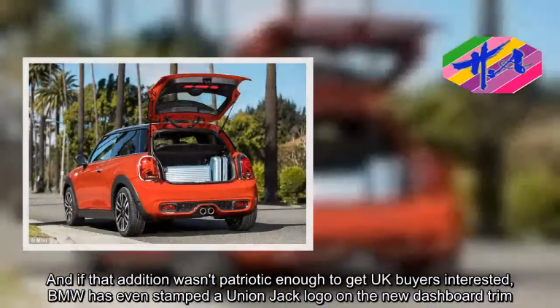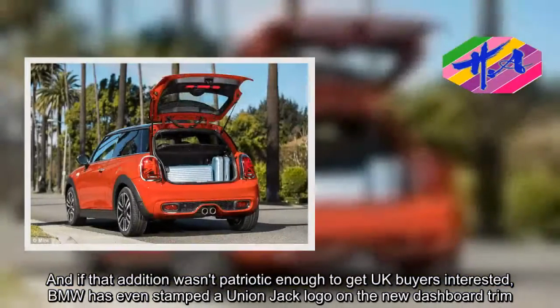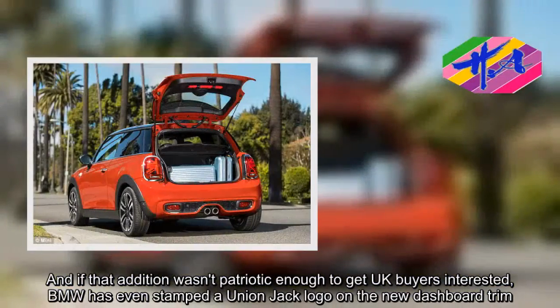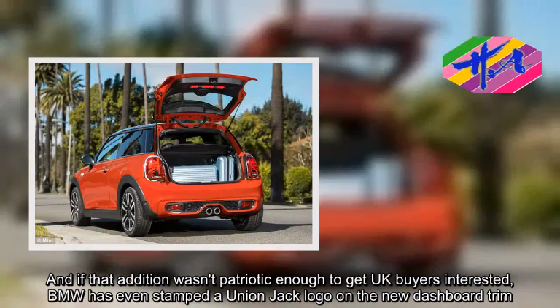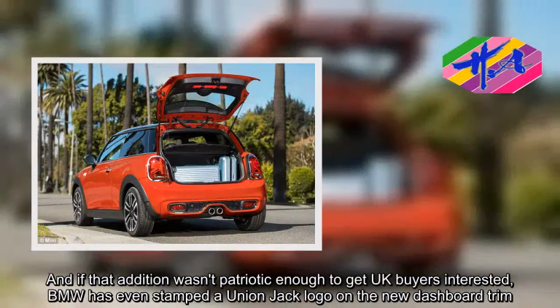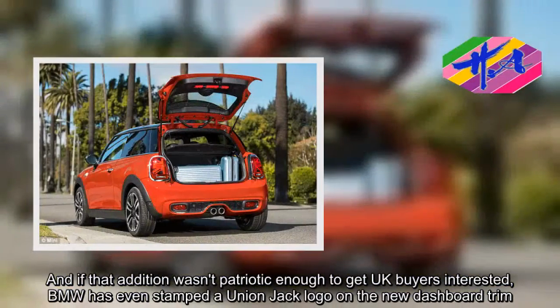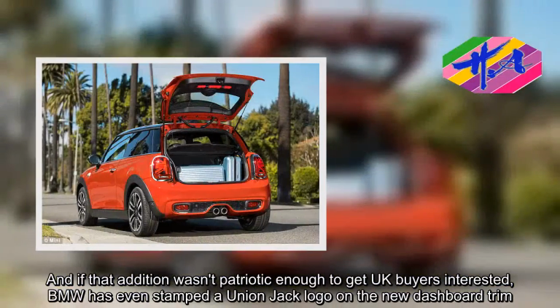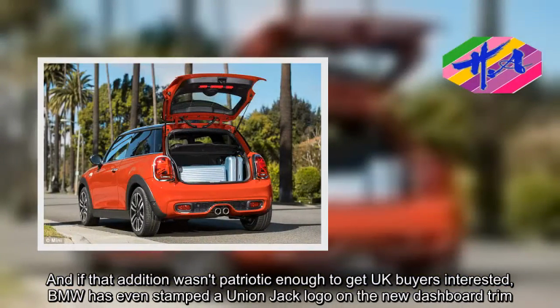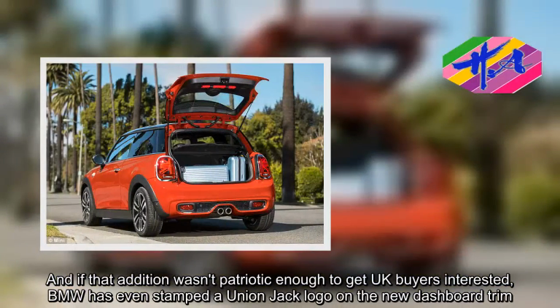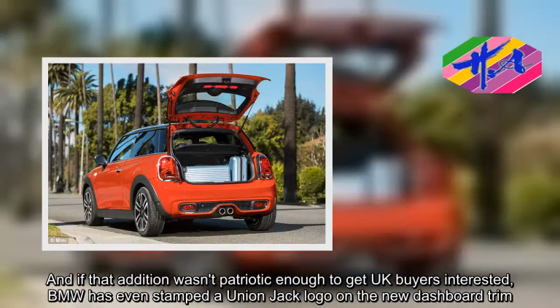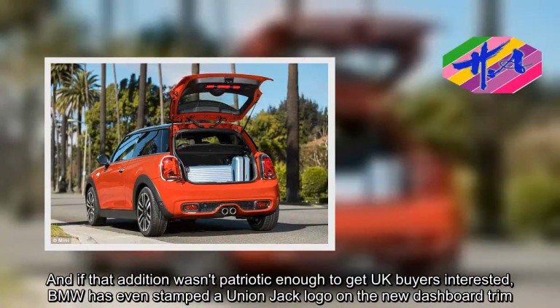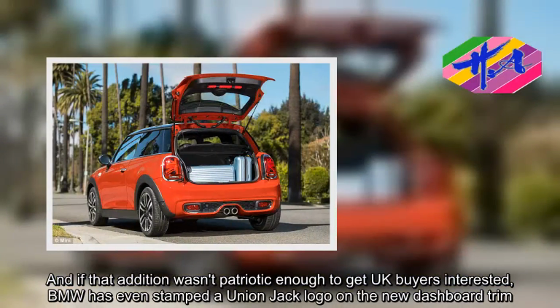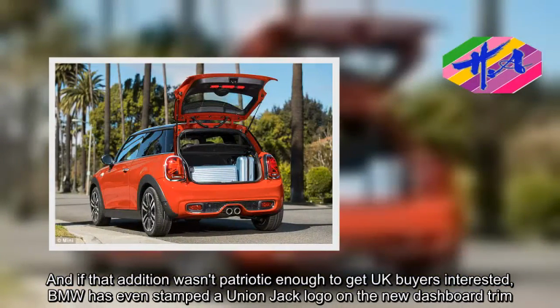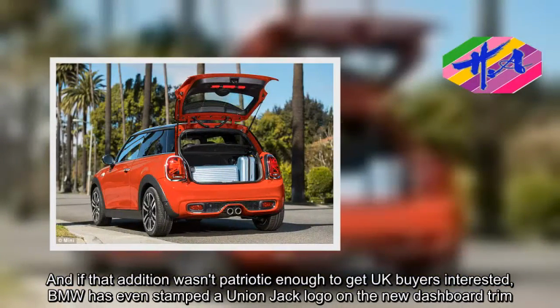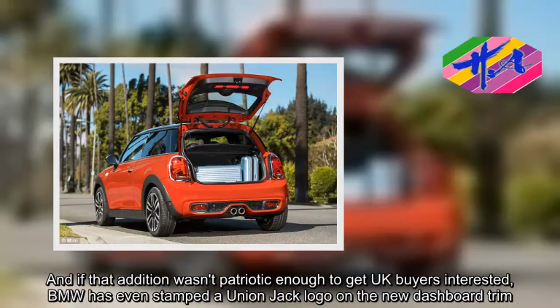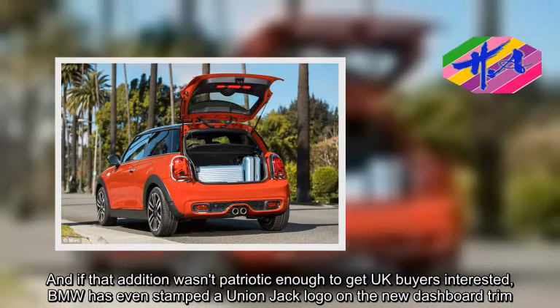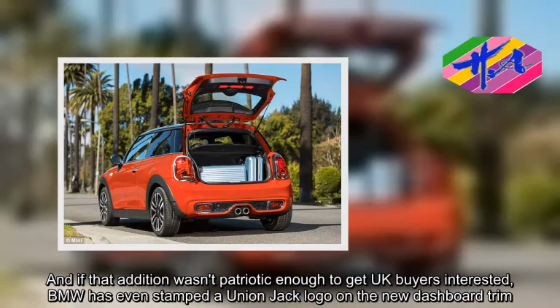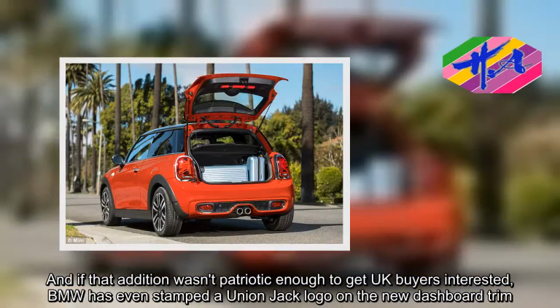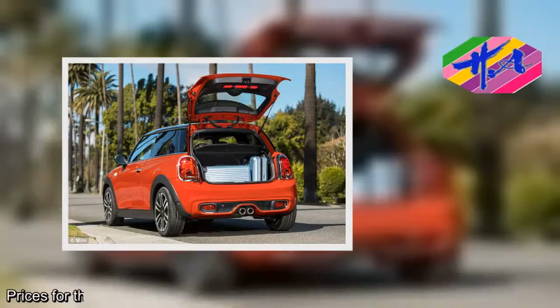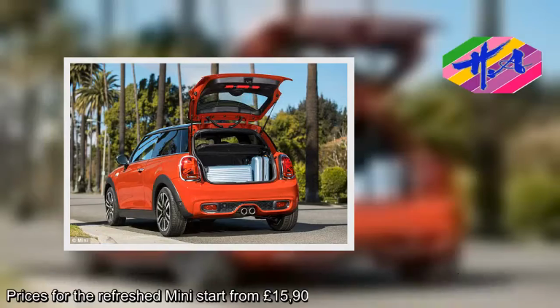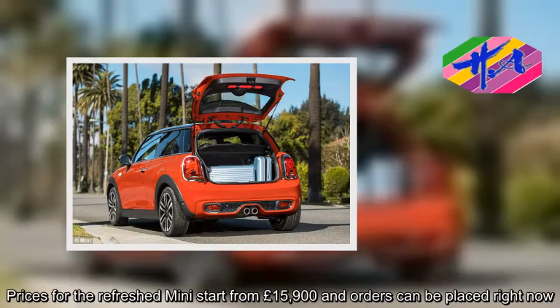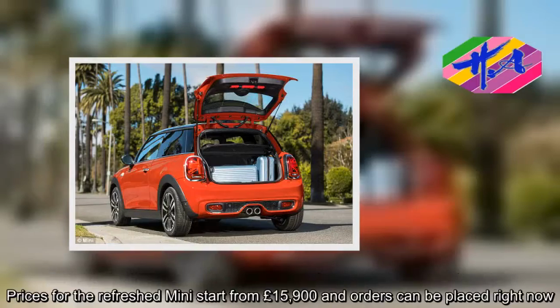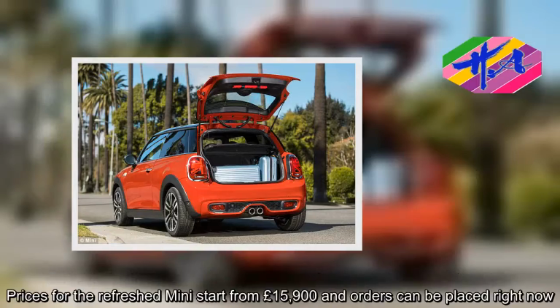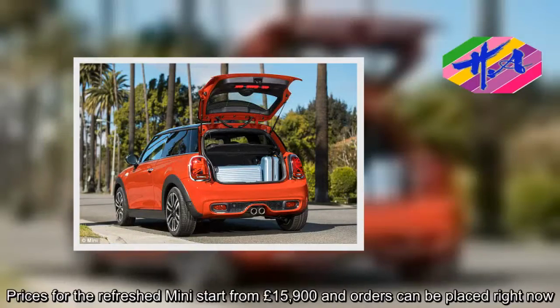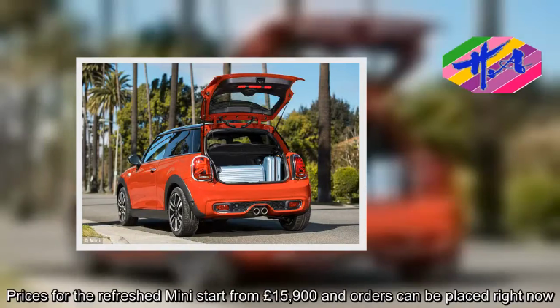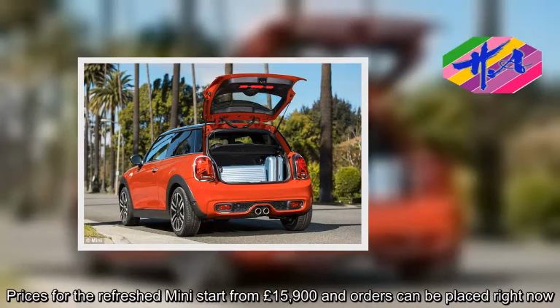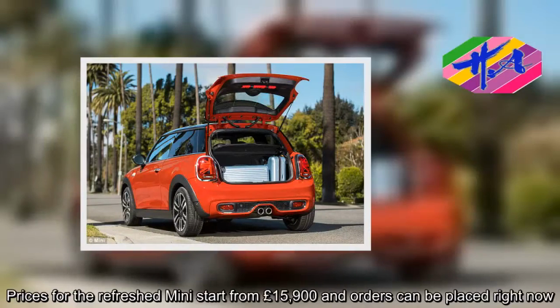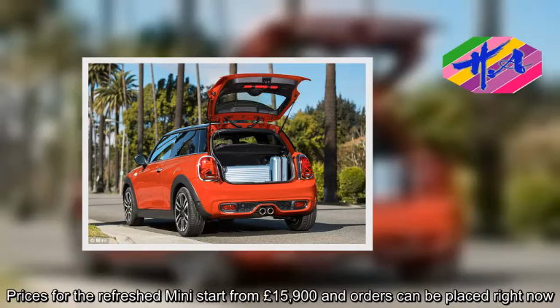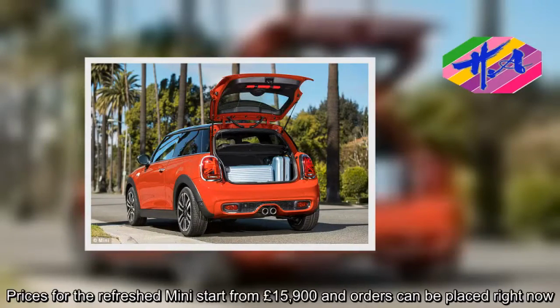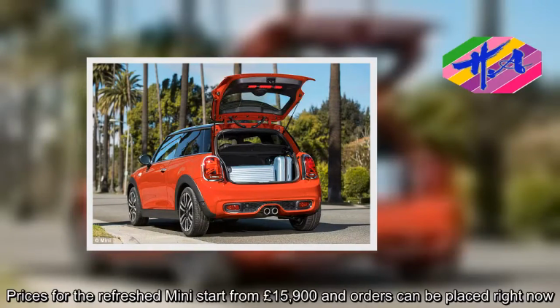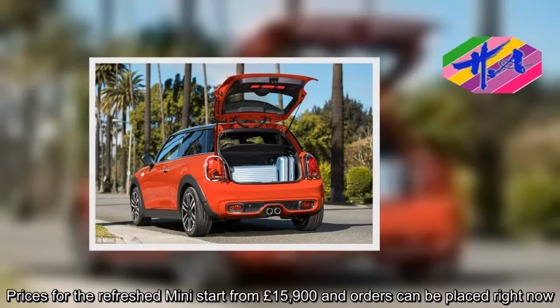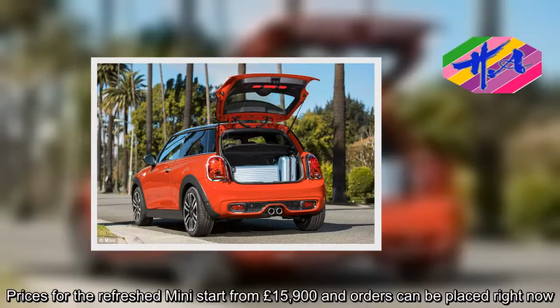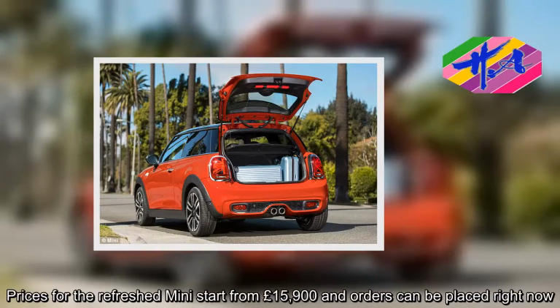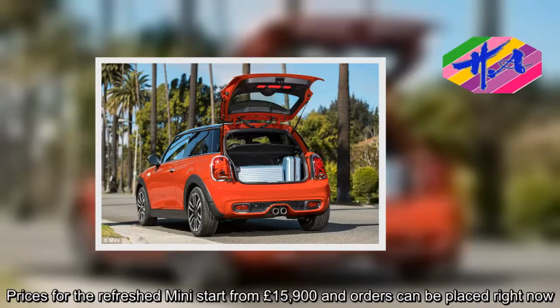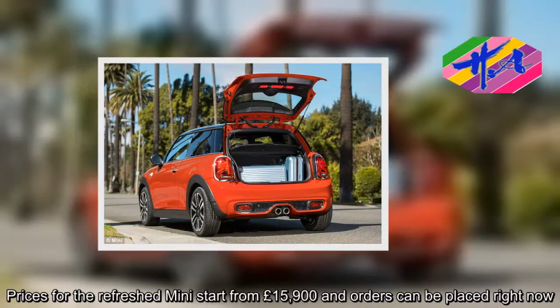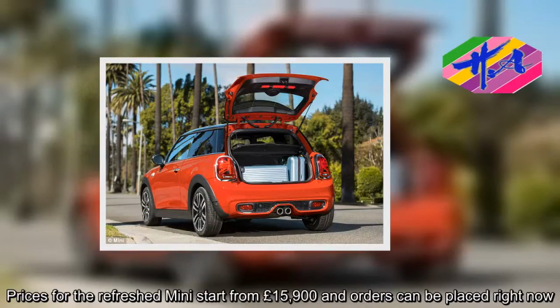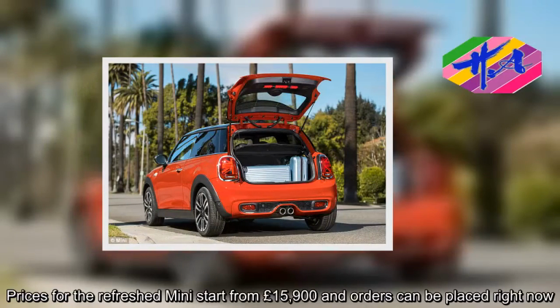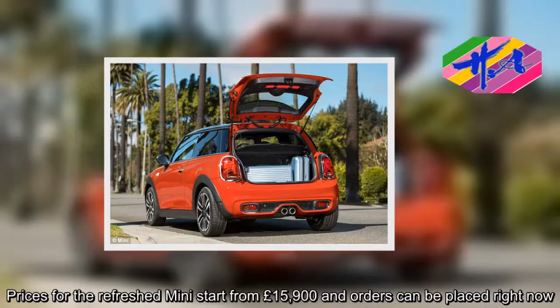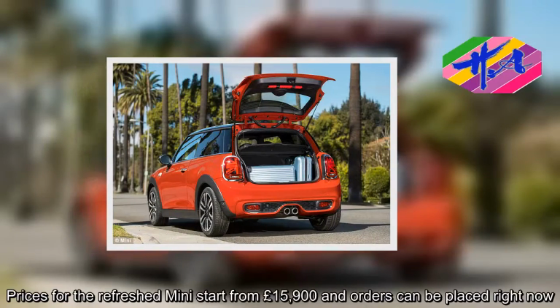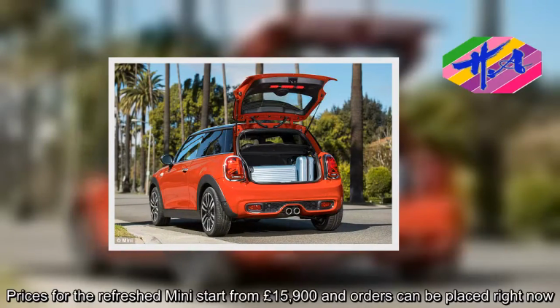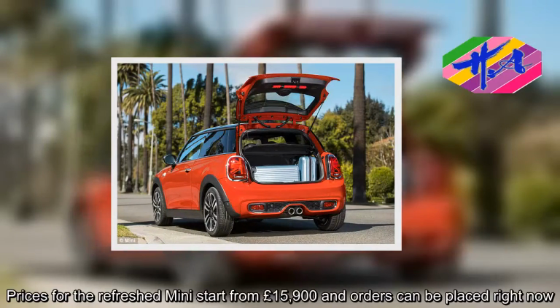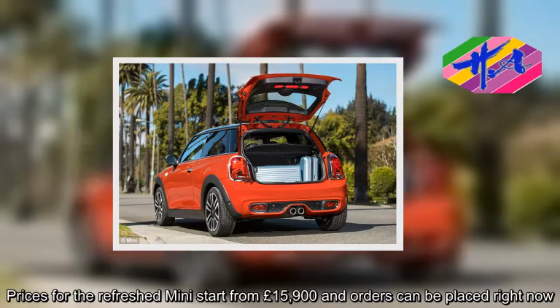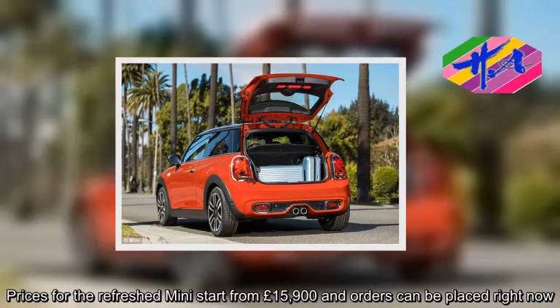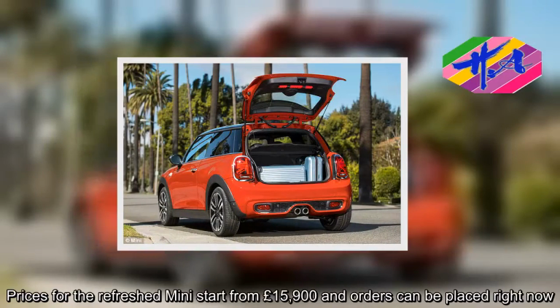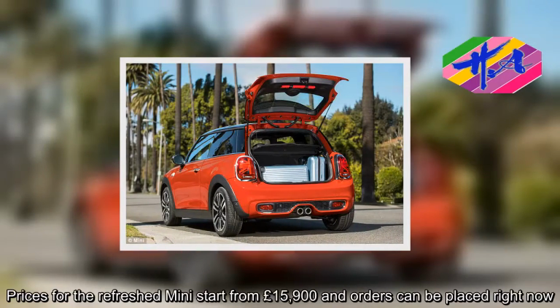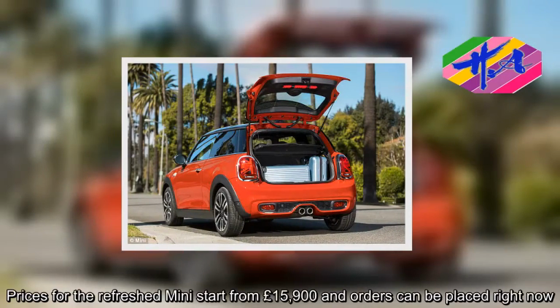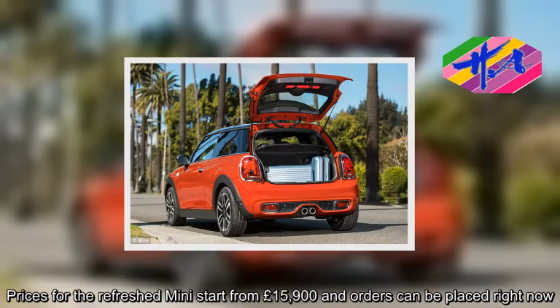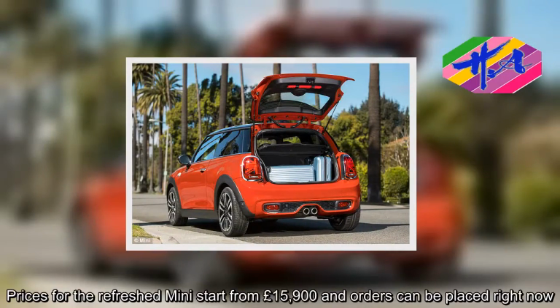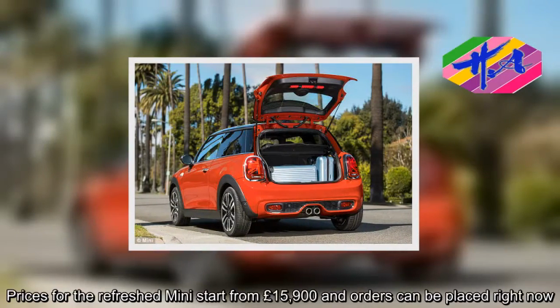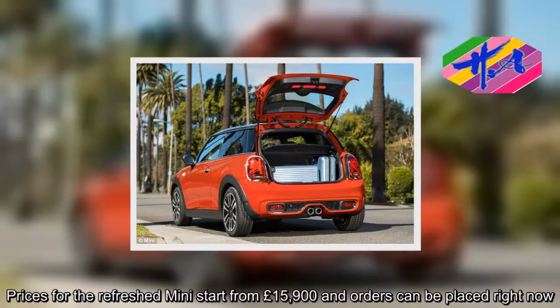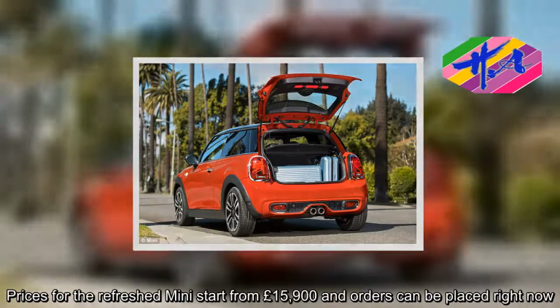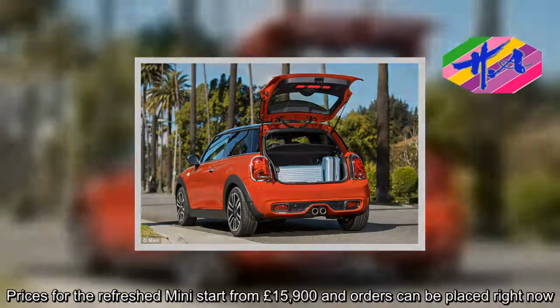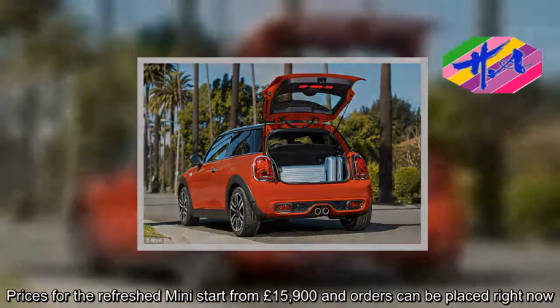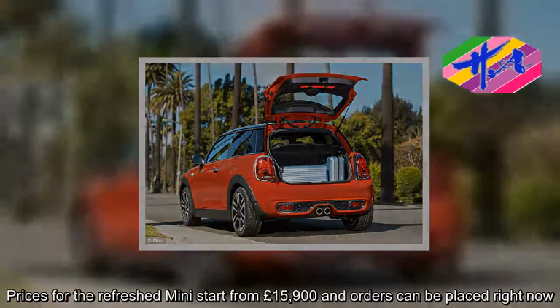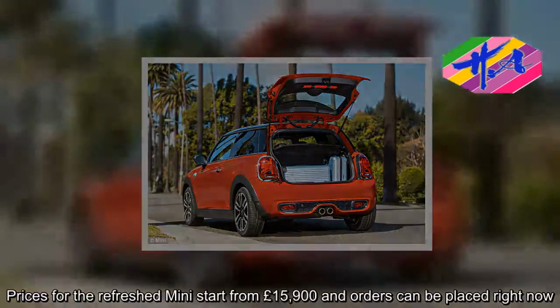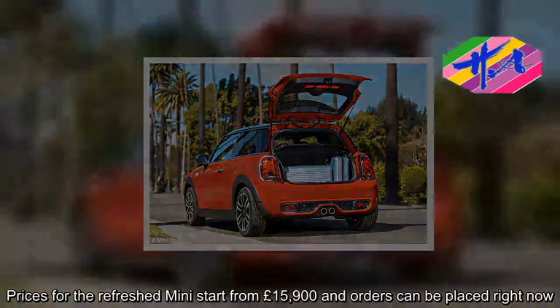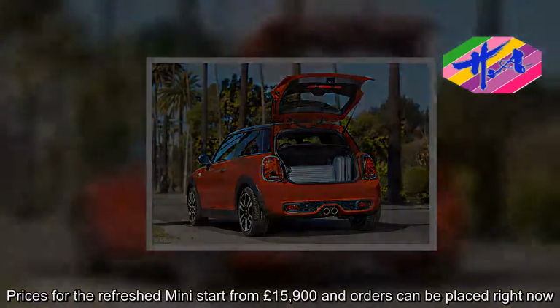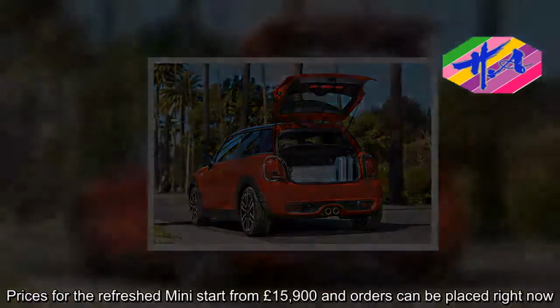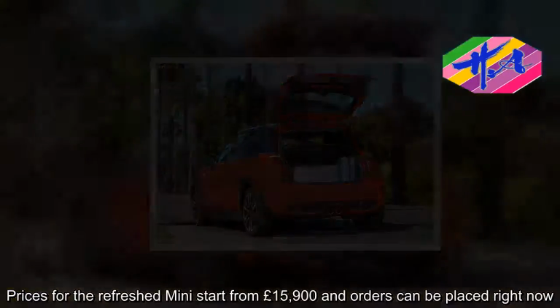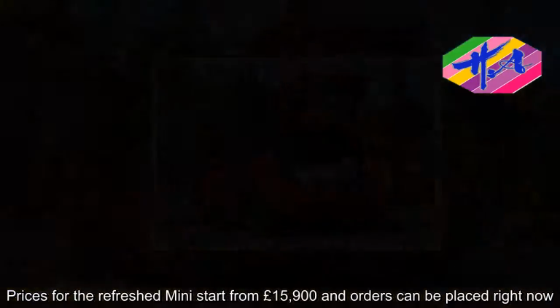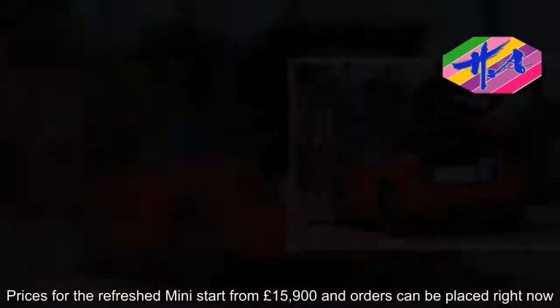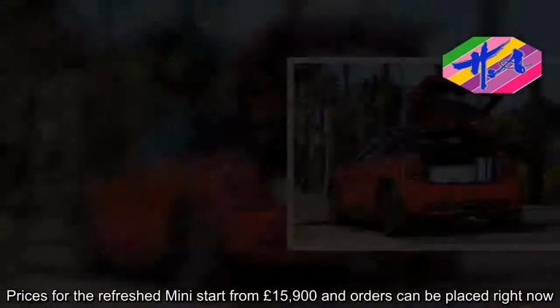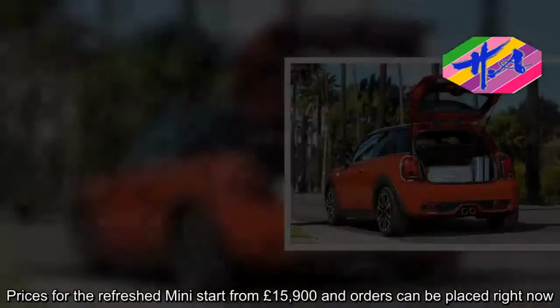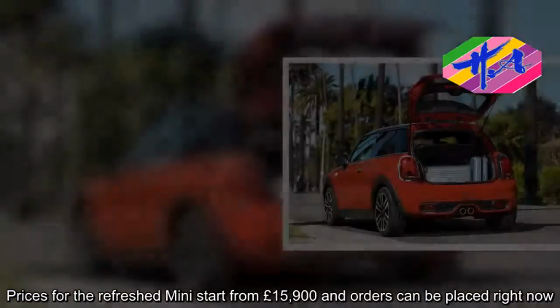Prices for the refreshed MINI start from £15,900 and orders can be placed right now.